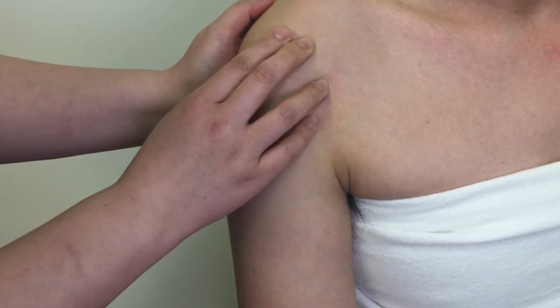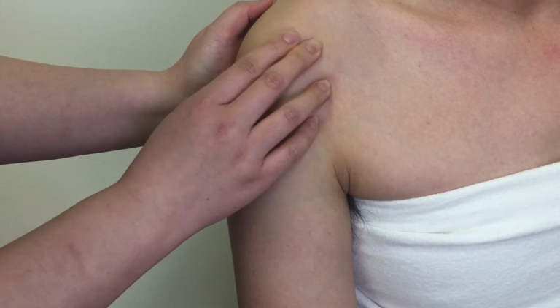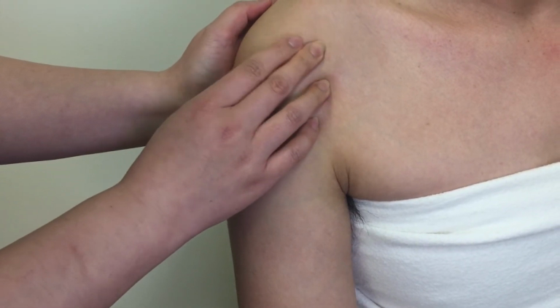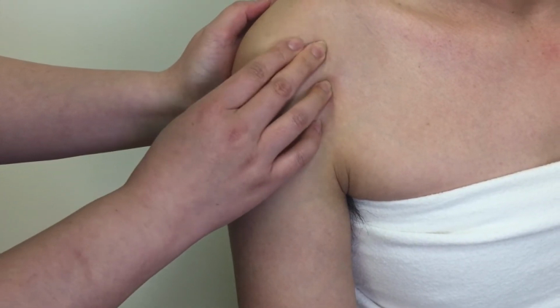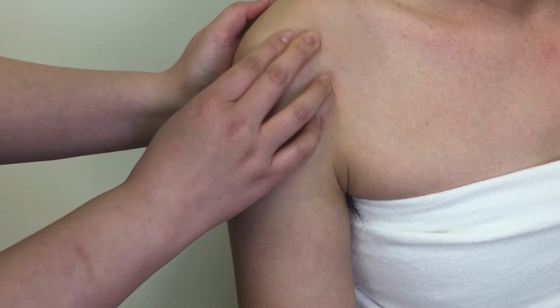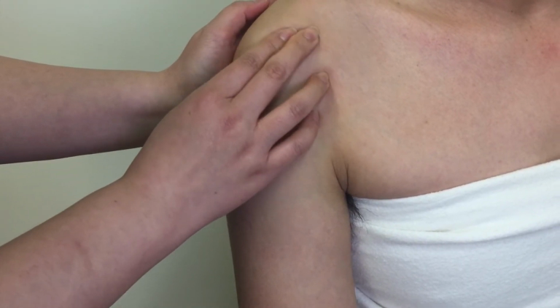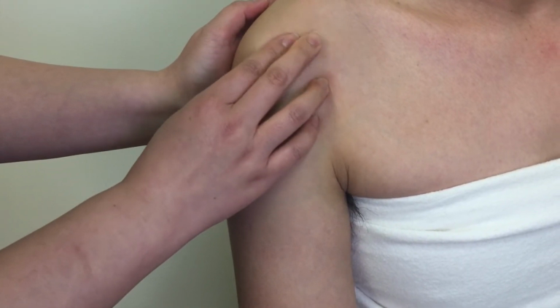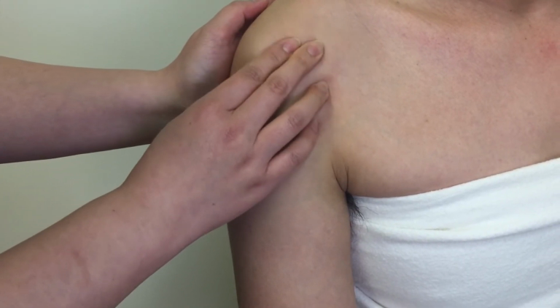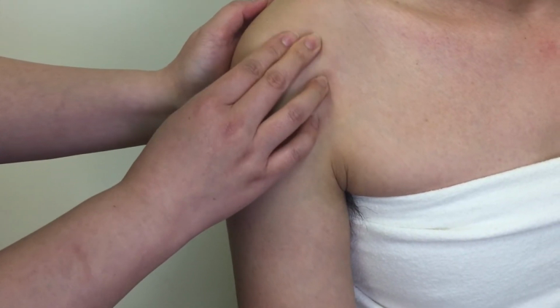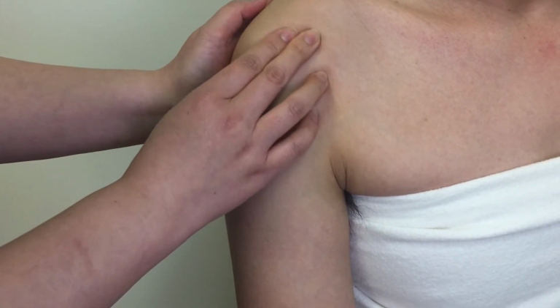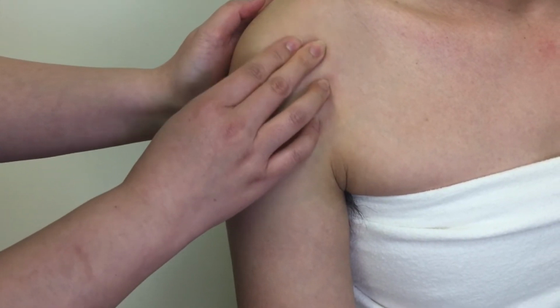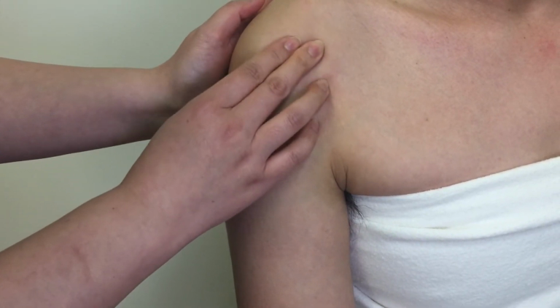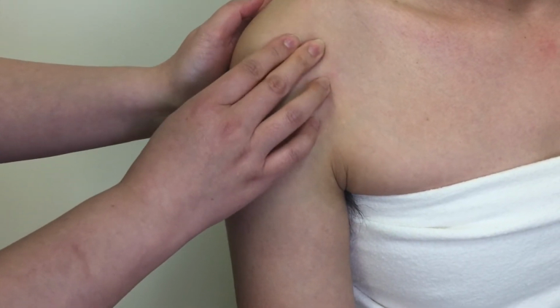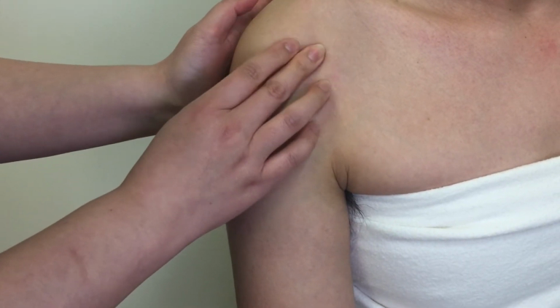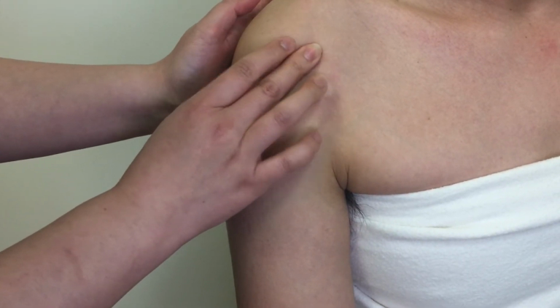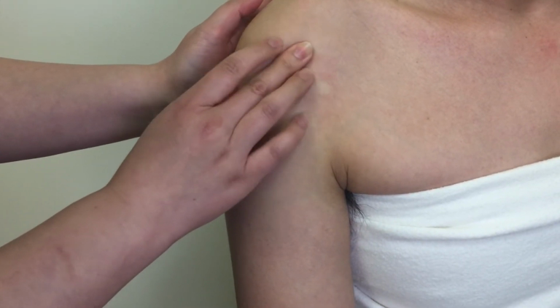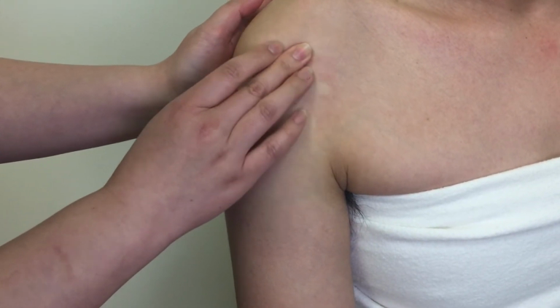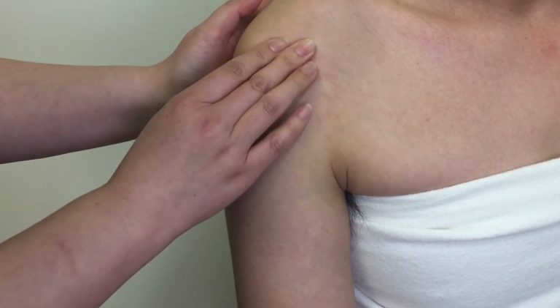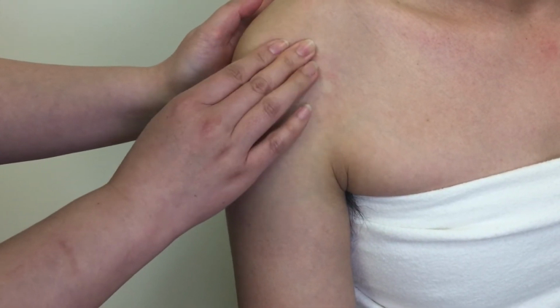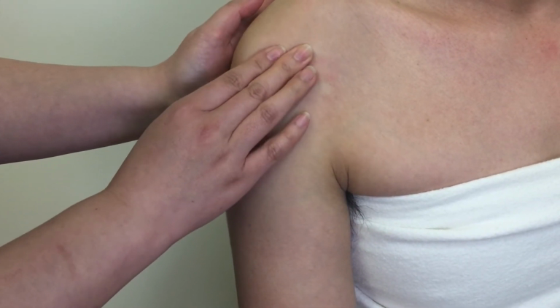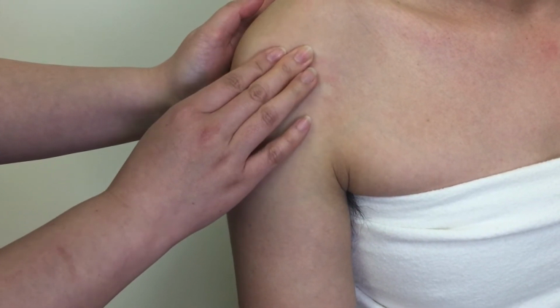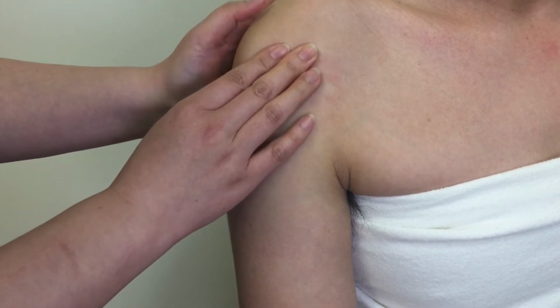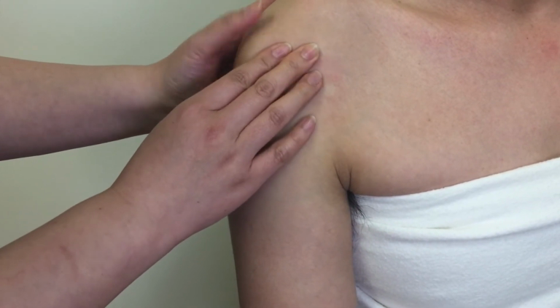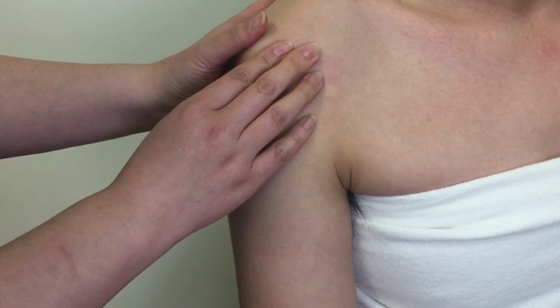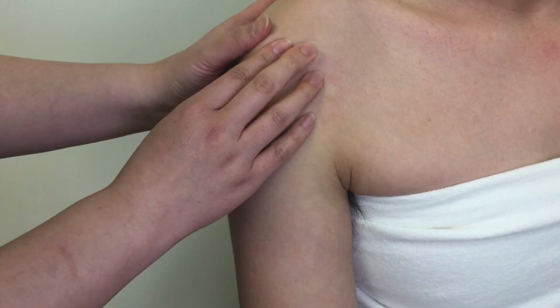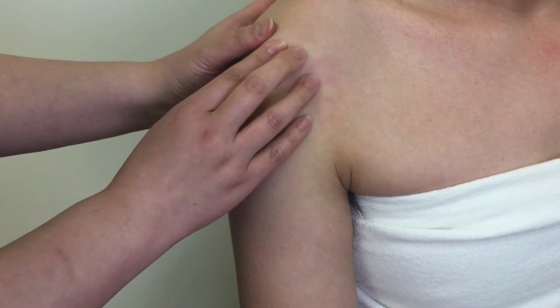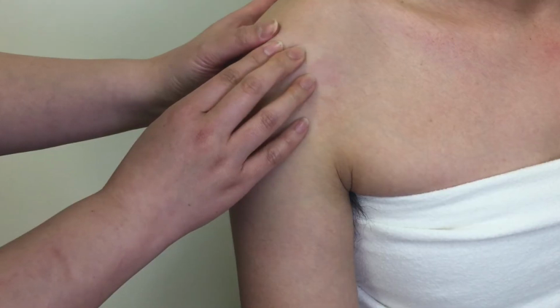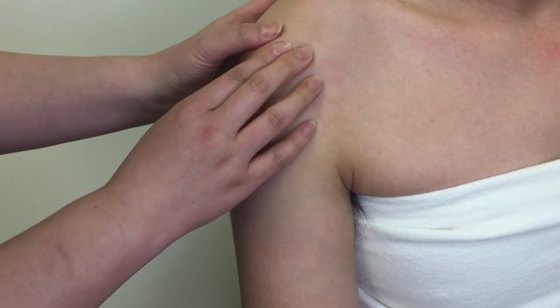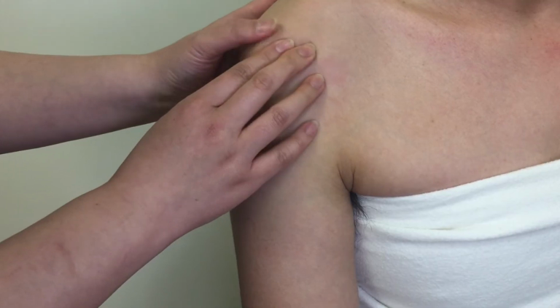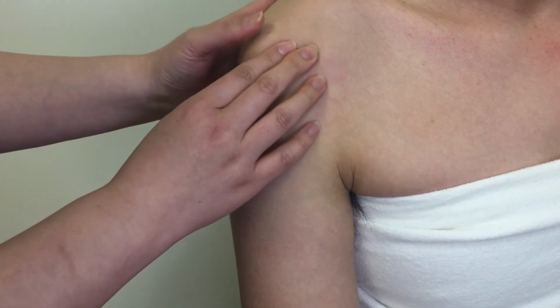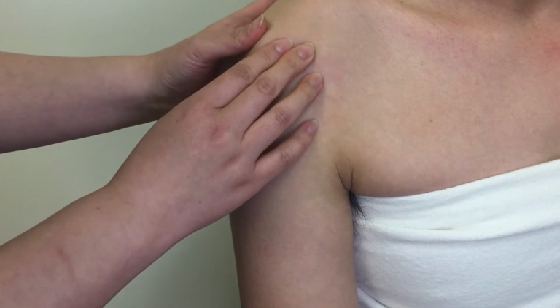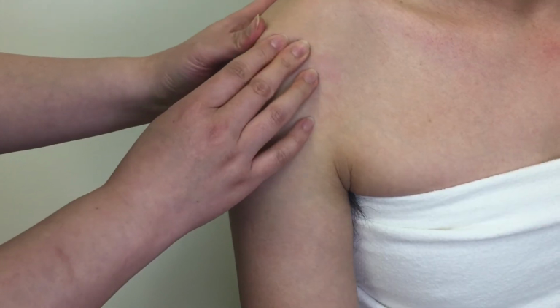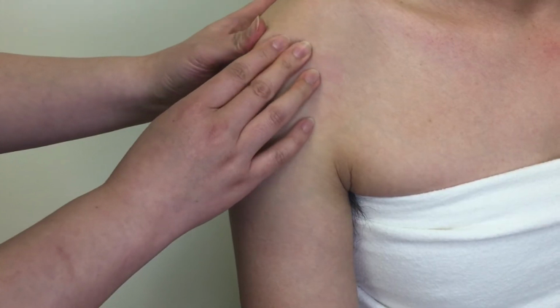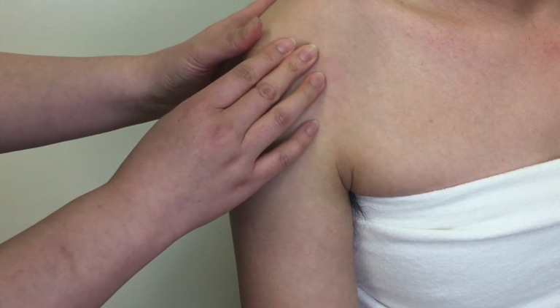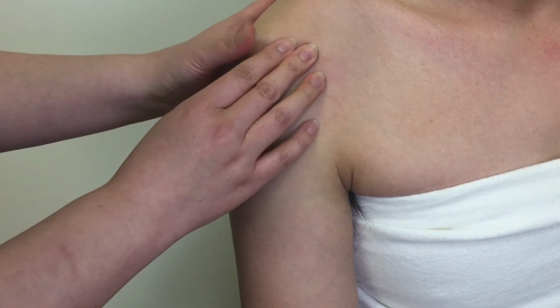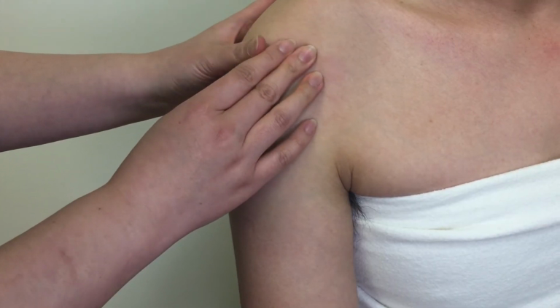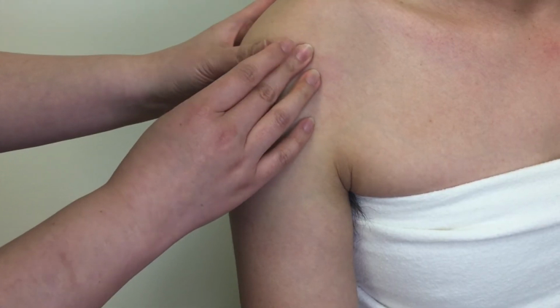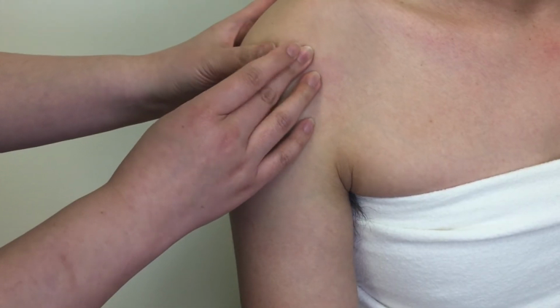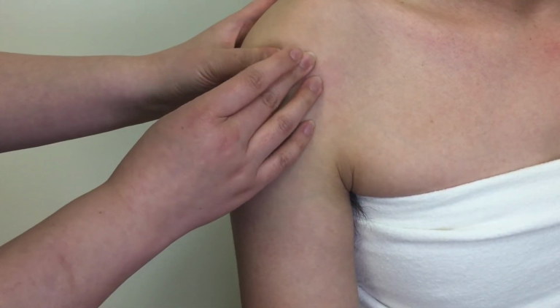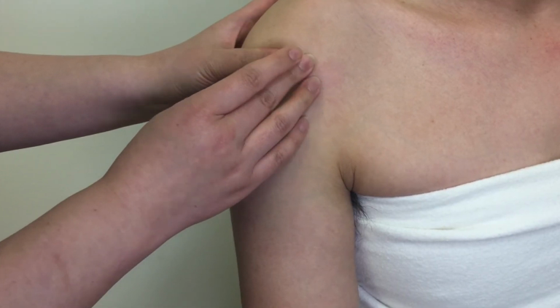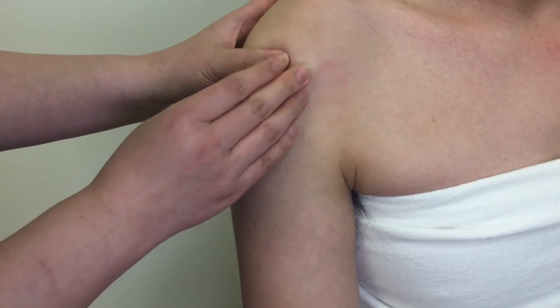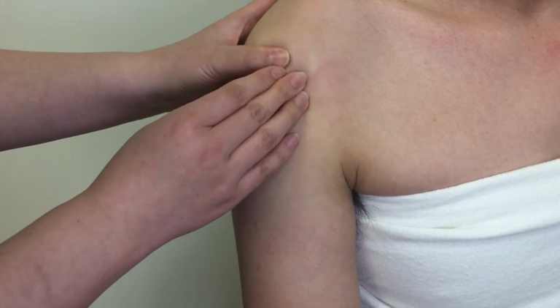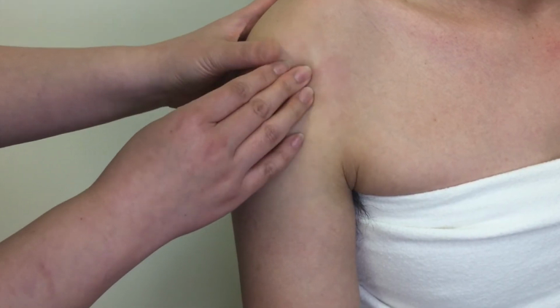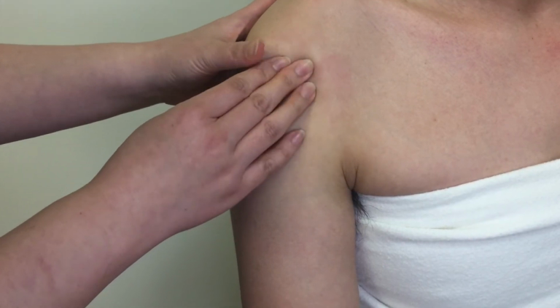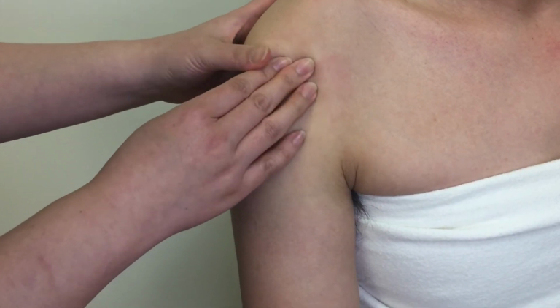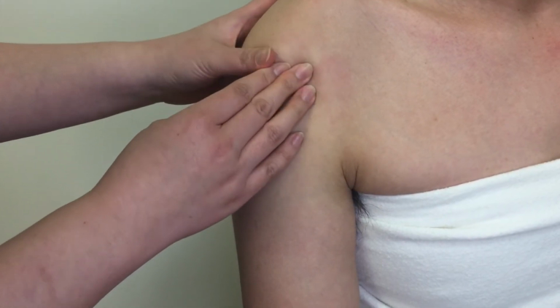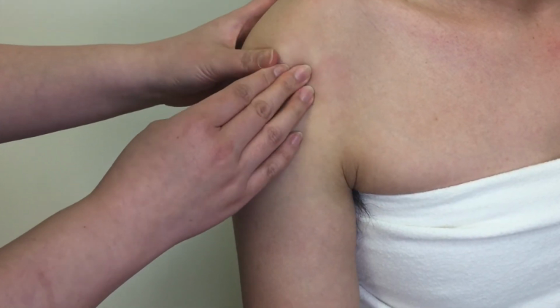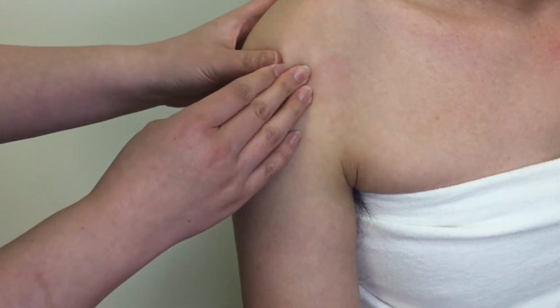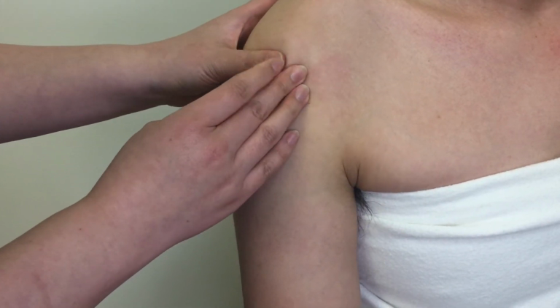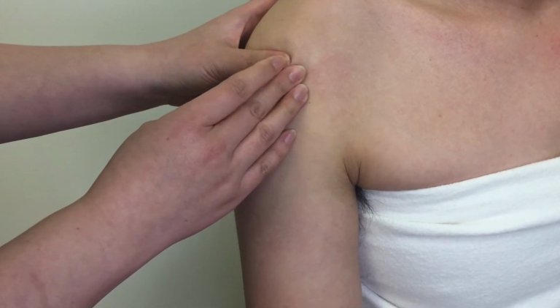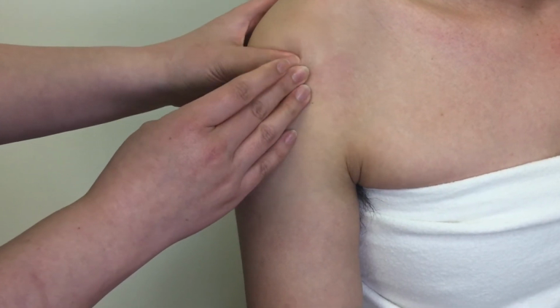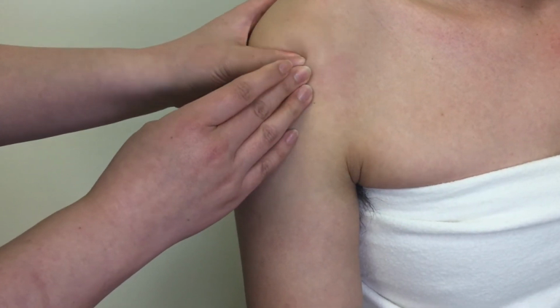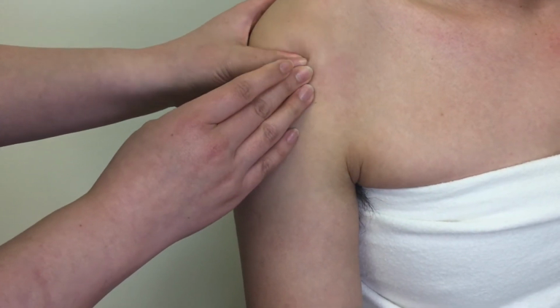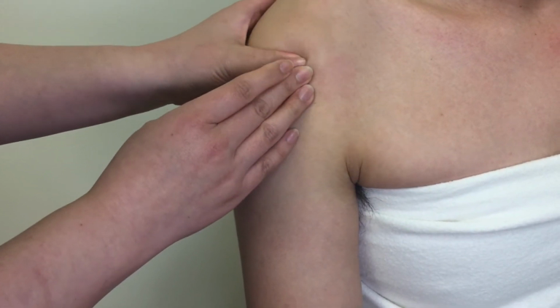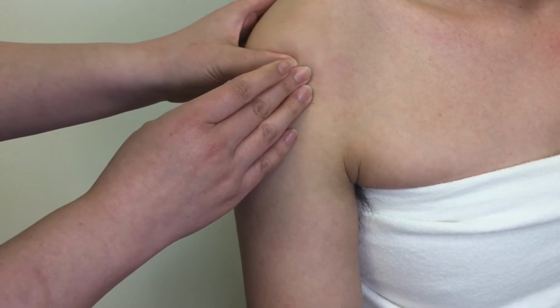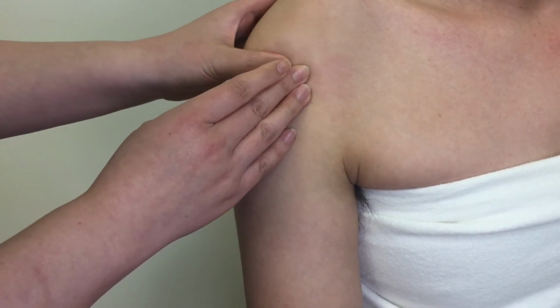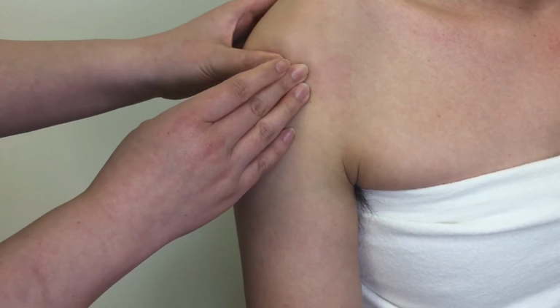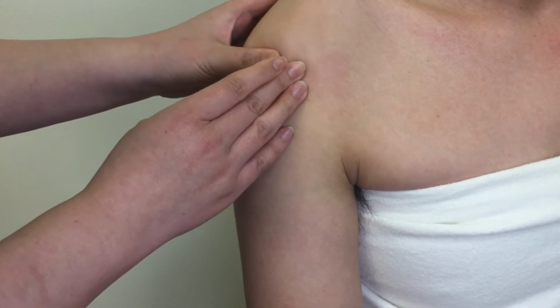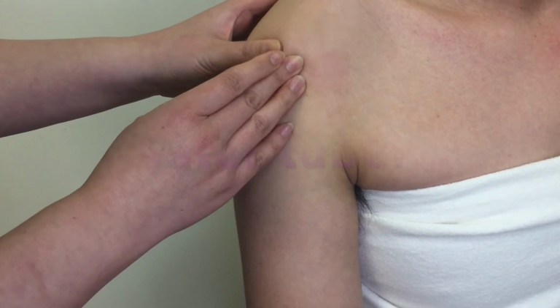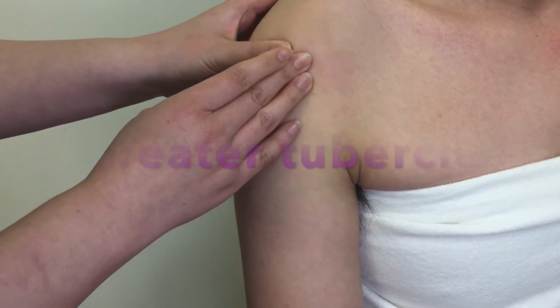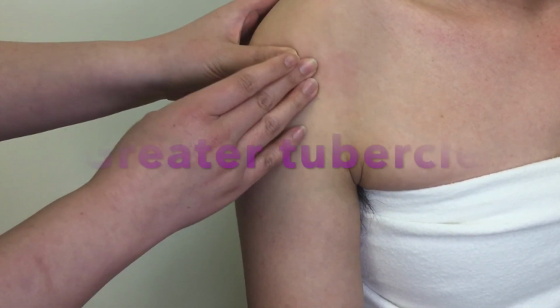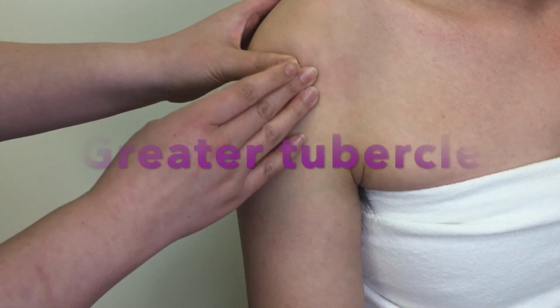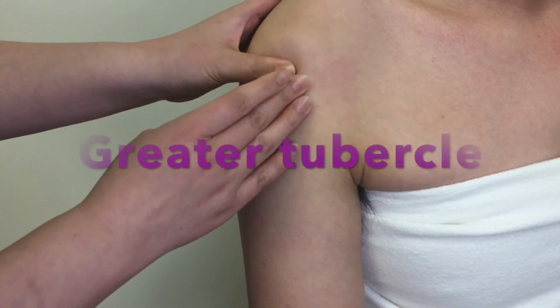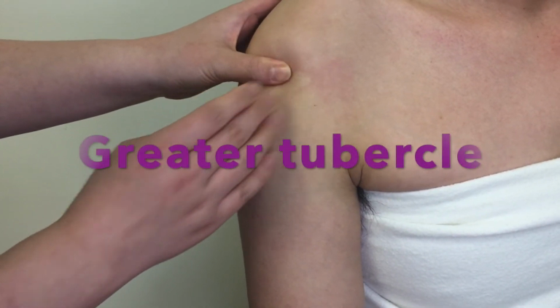What is the attachment site for three of the rotator cuff muscles? That's right — the greater tubercle.